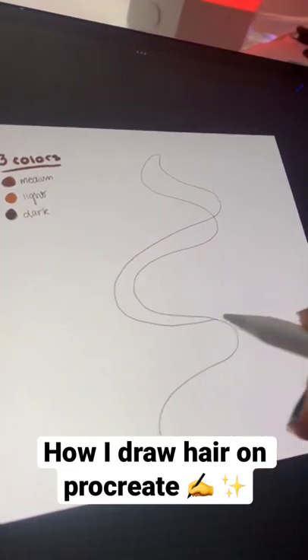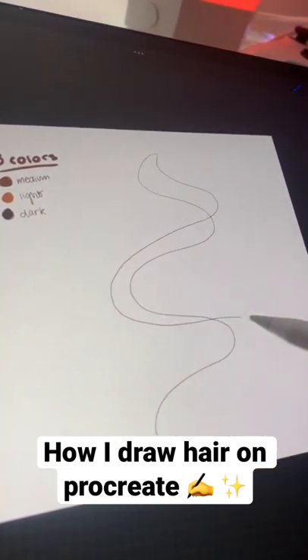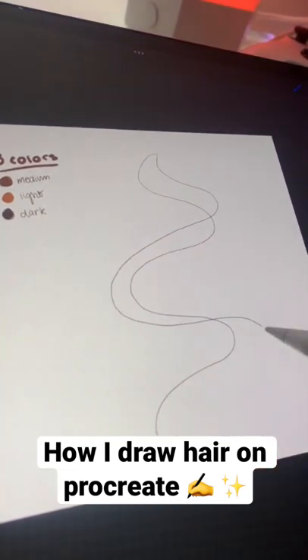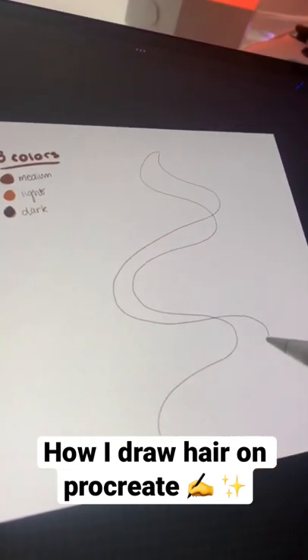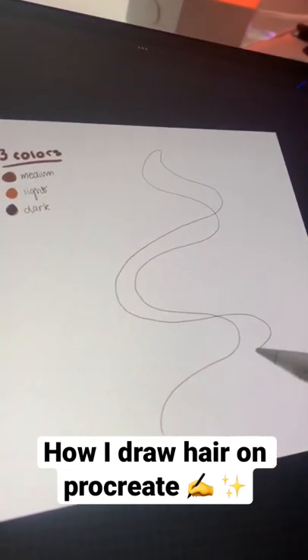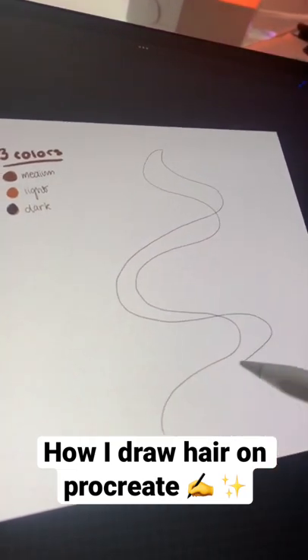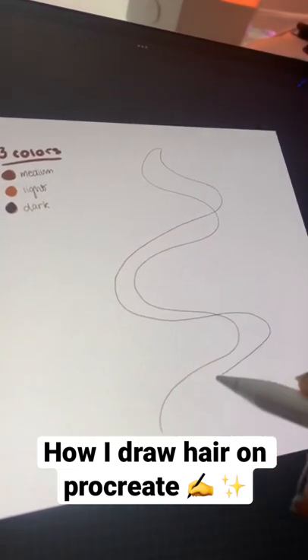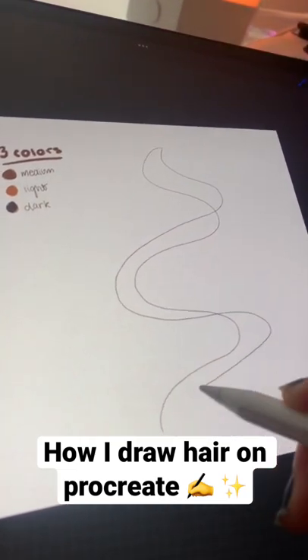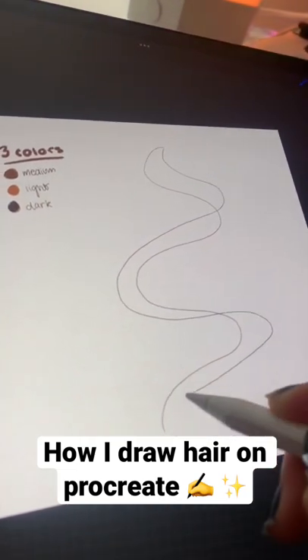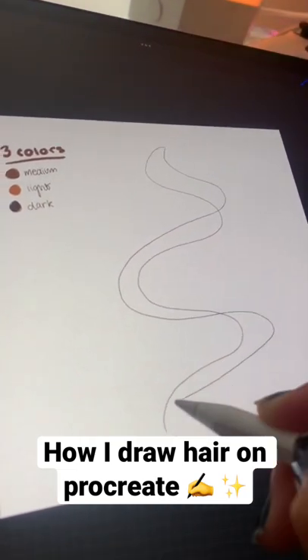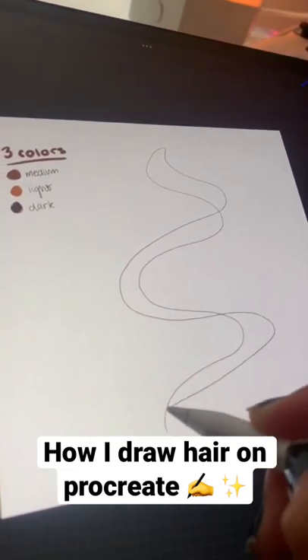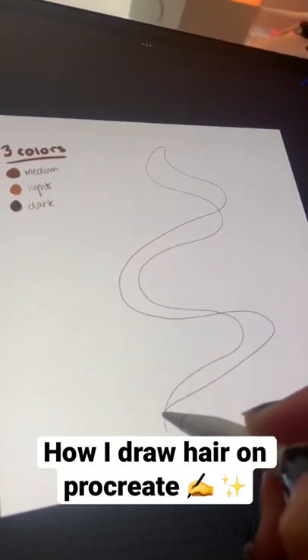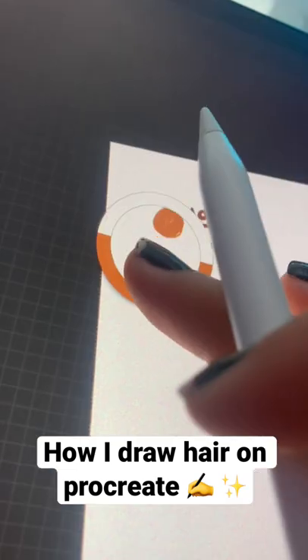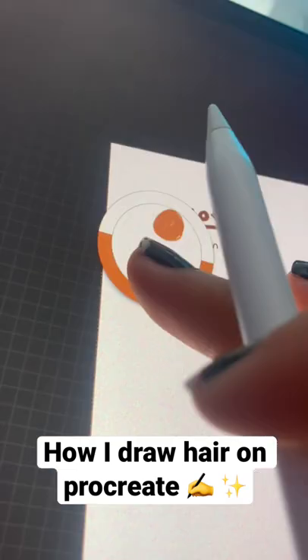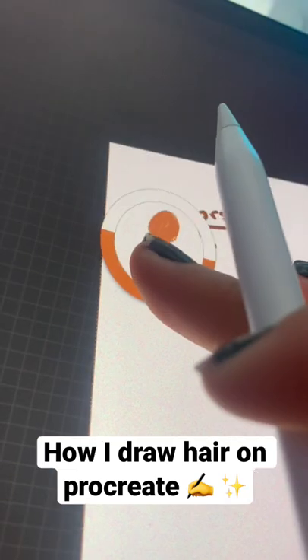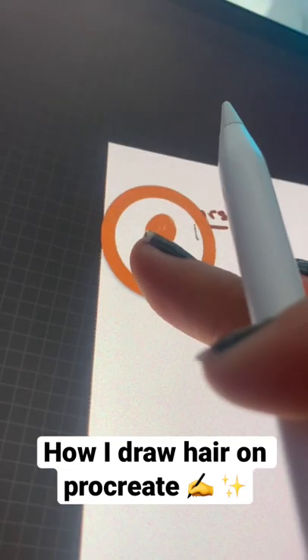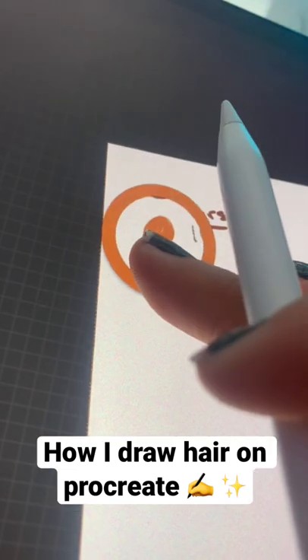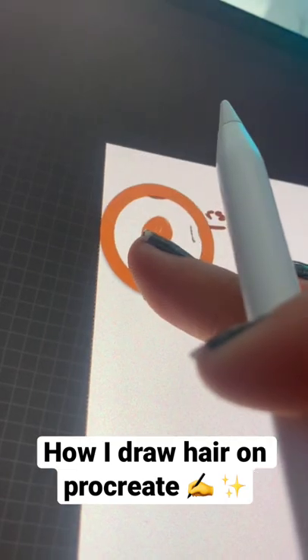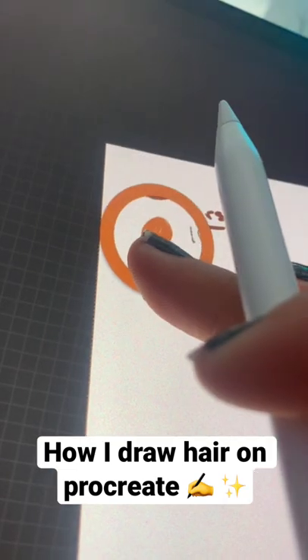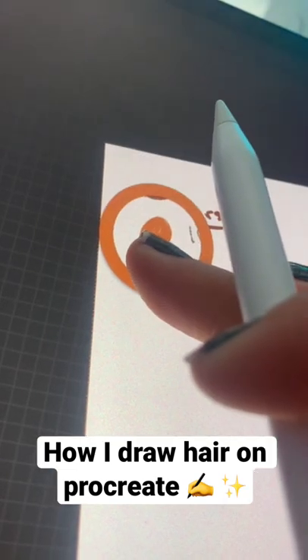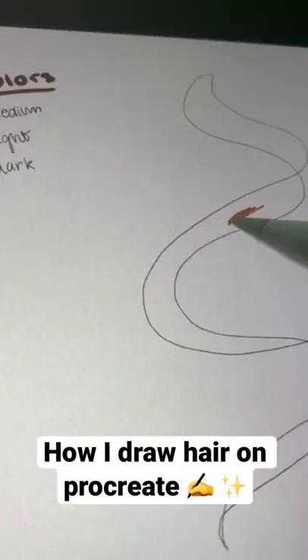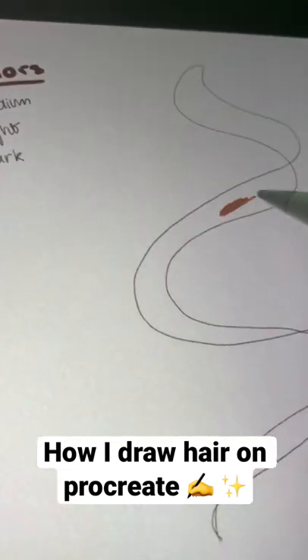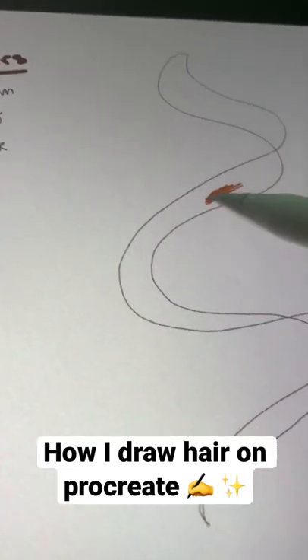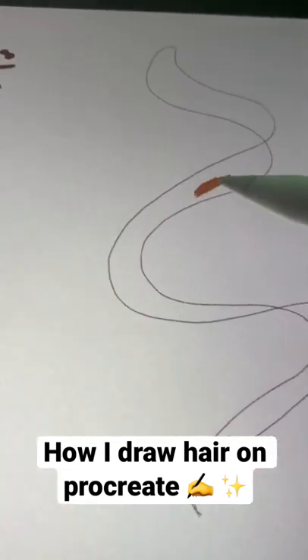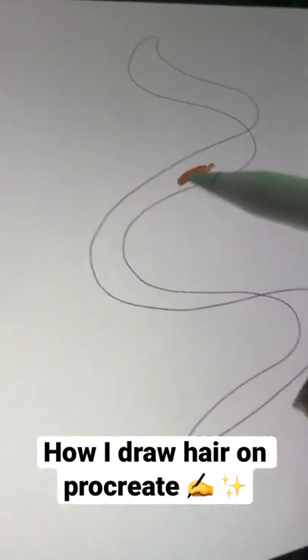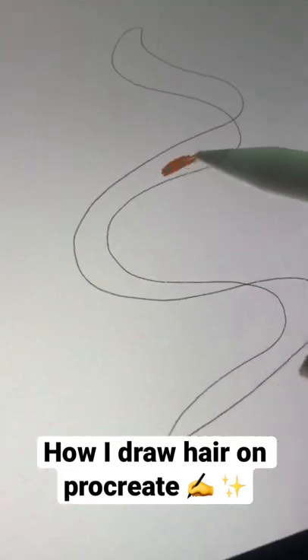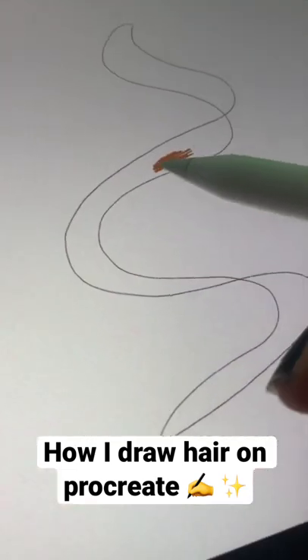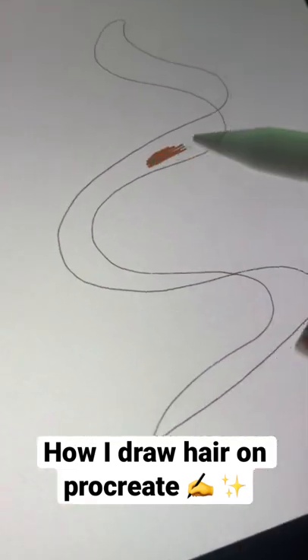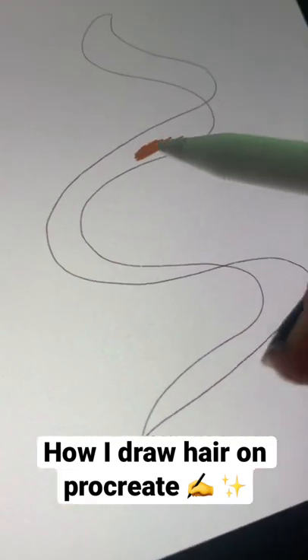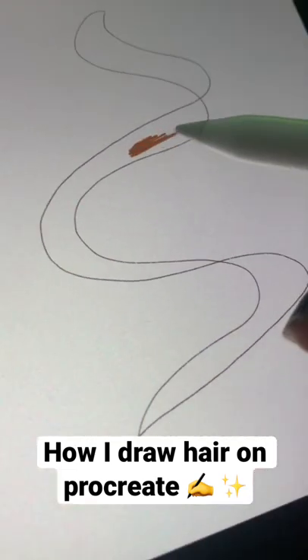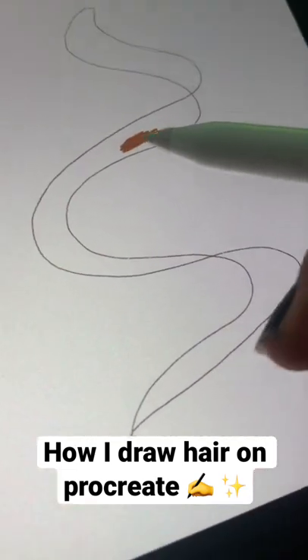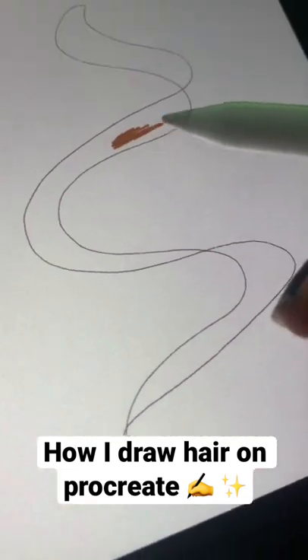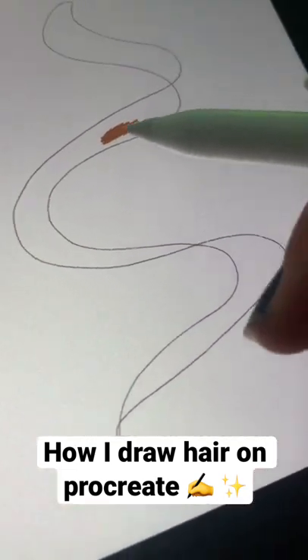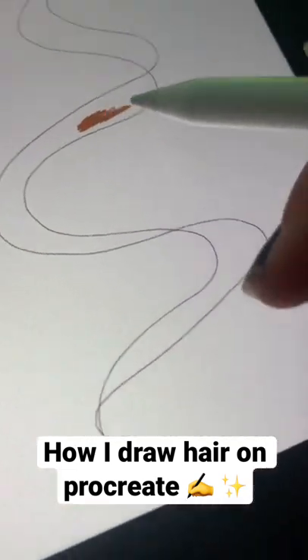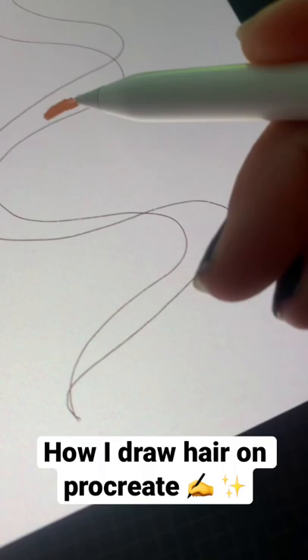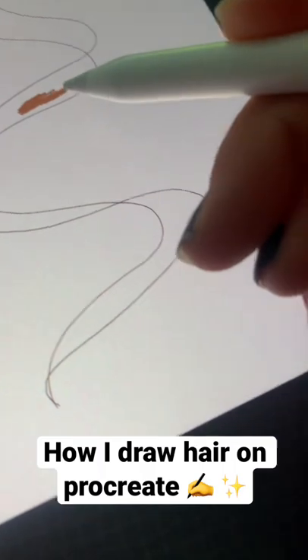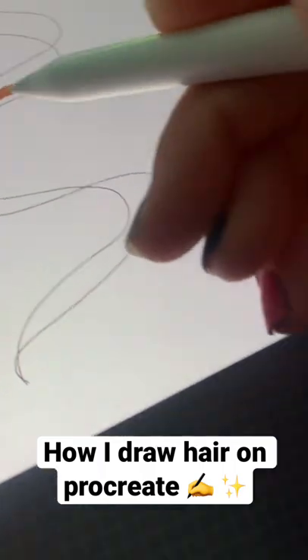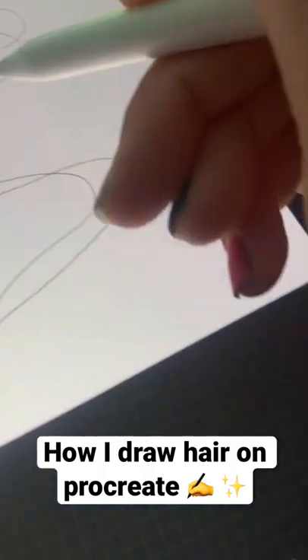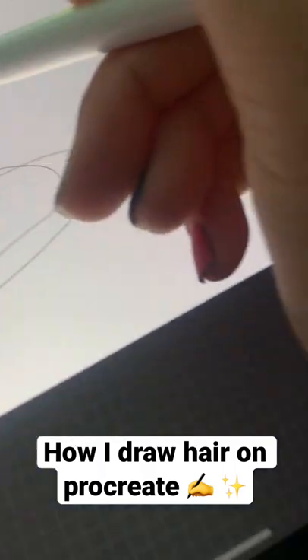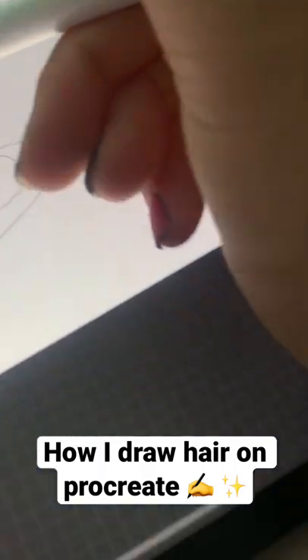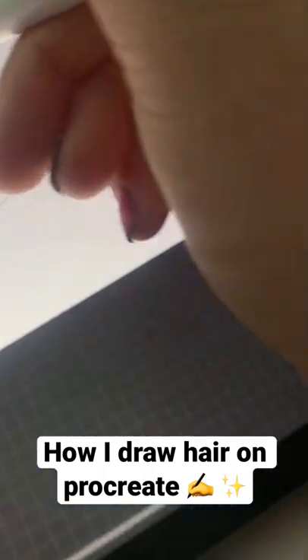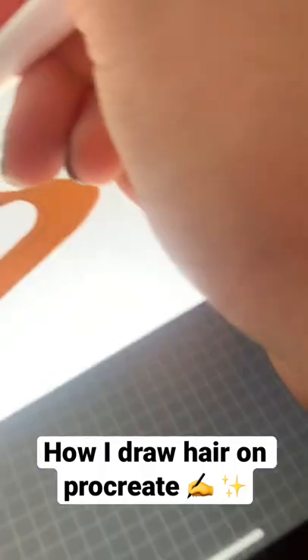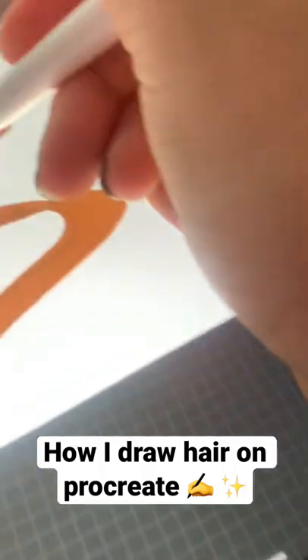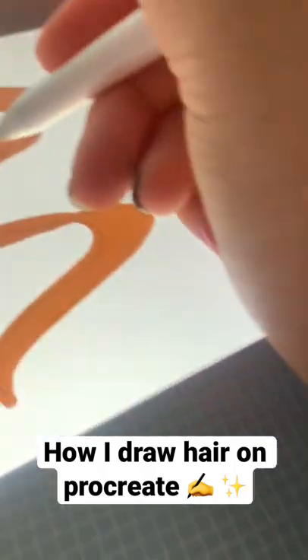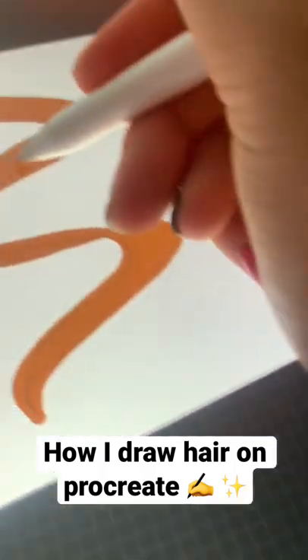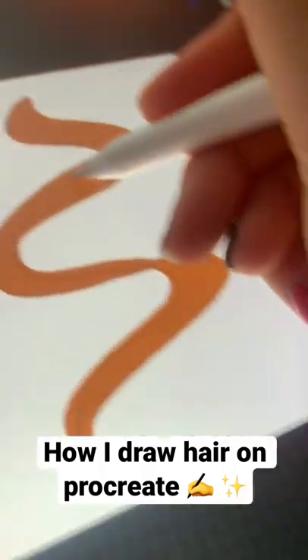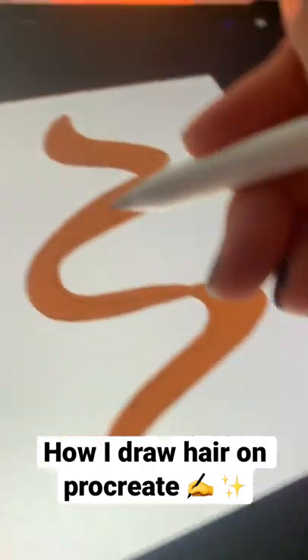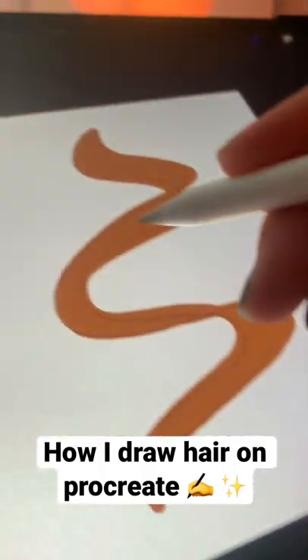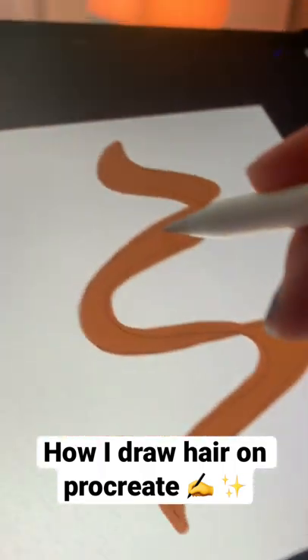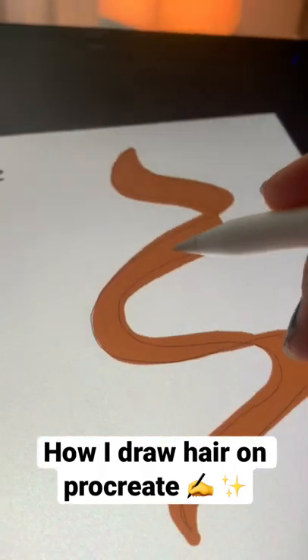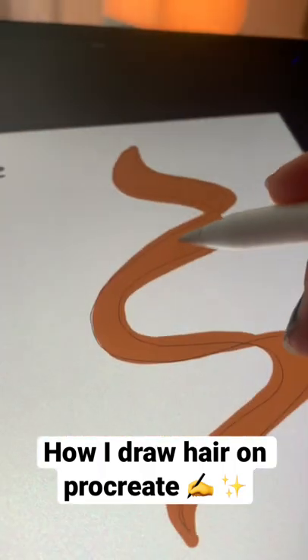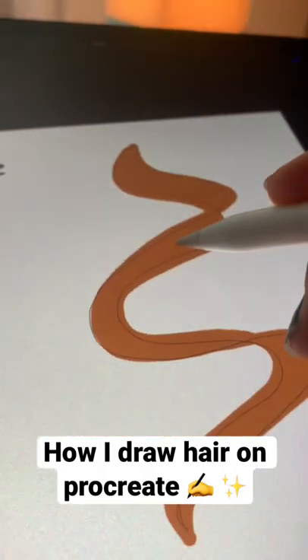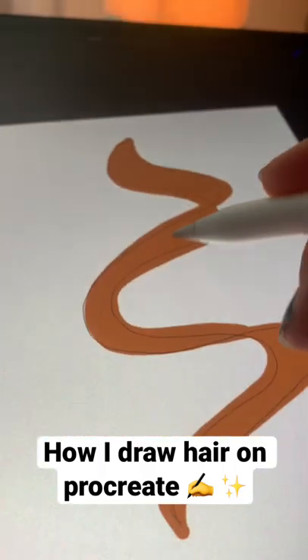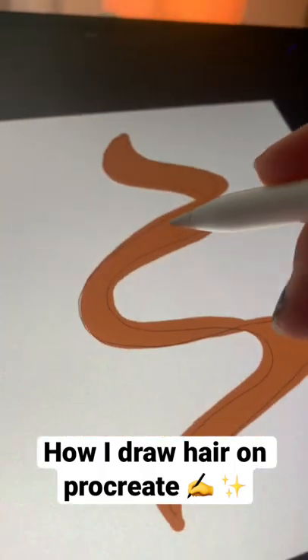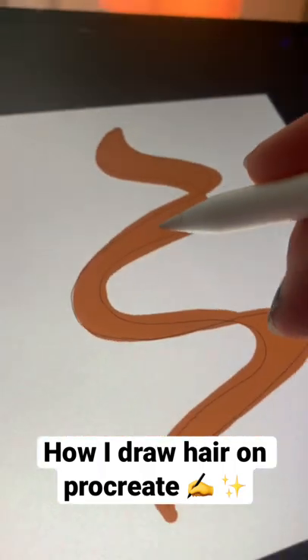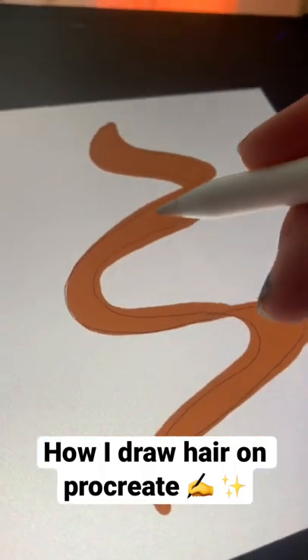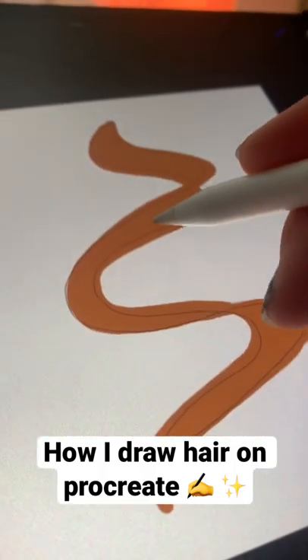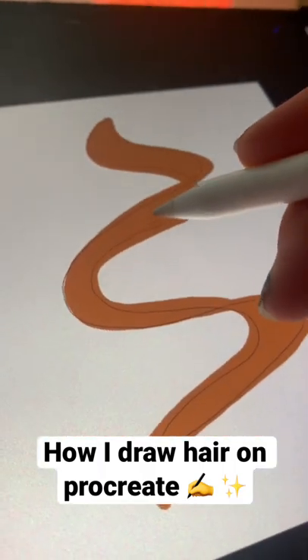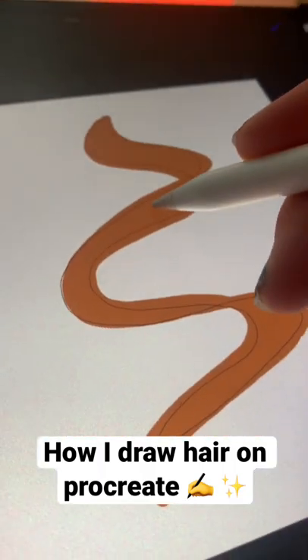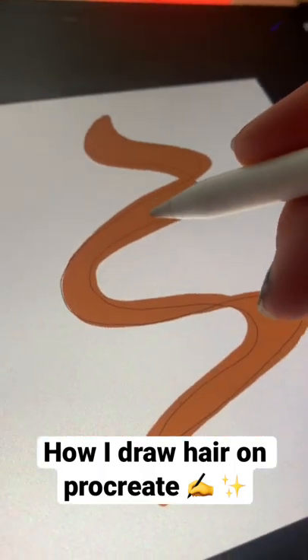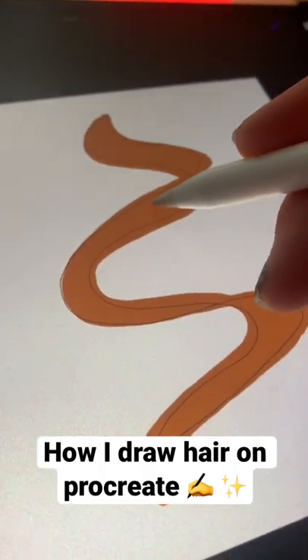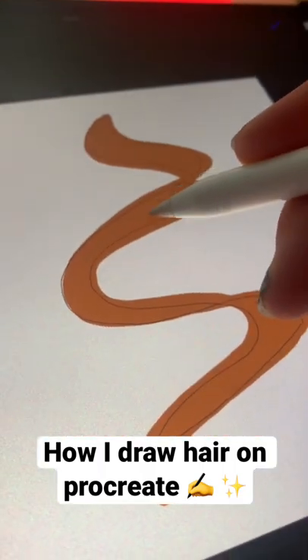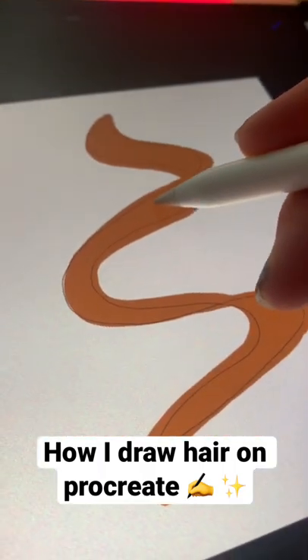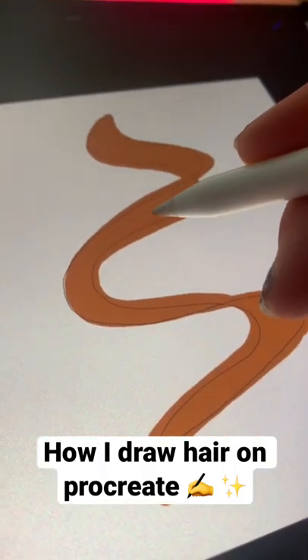Then draw a wave and another wave intersecting with the first in some places — that will give a curled strand of hair effect. Then color that in with the lightest color.